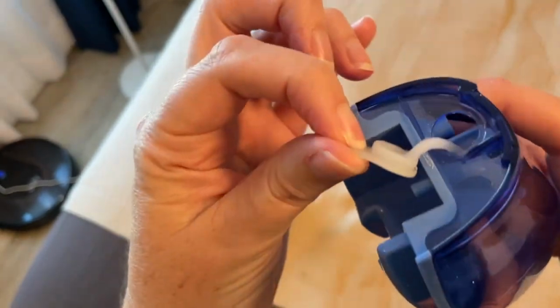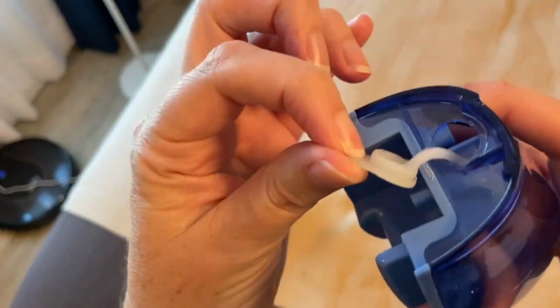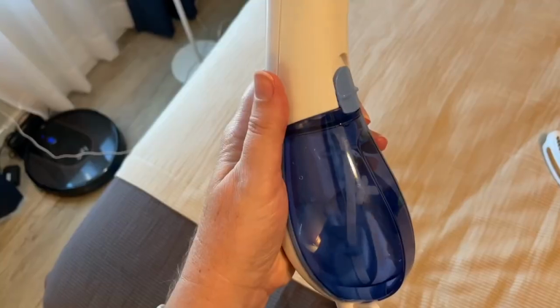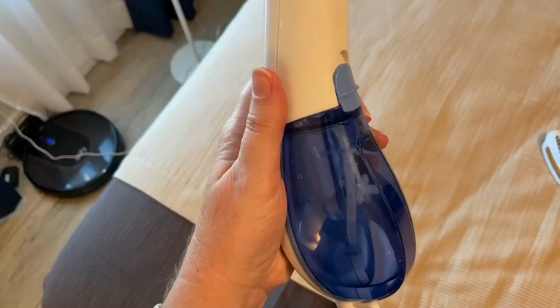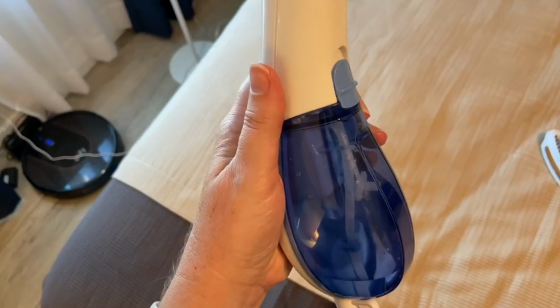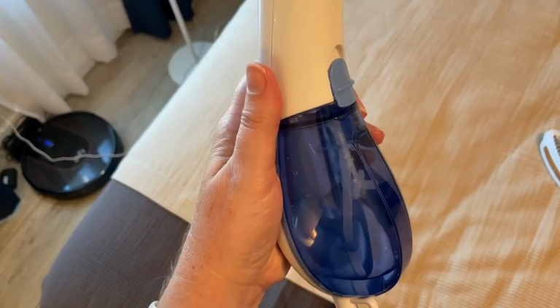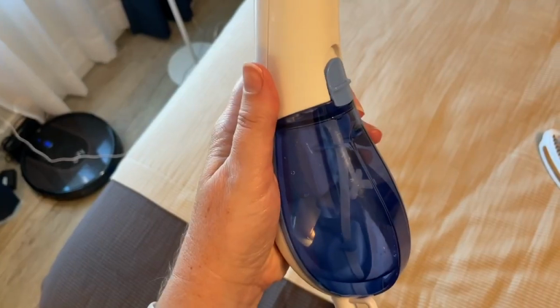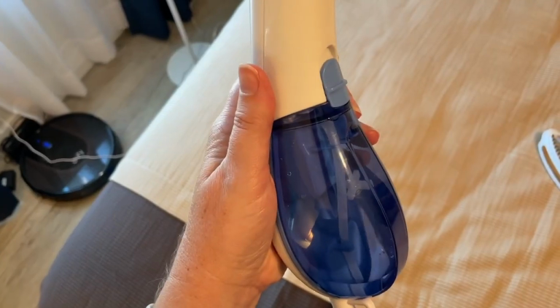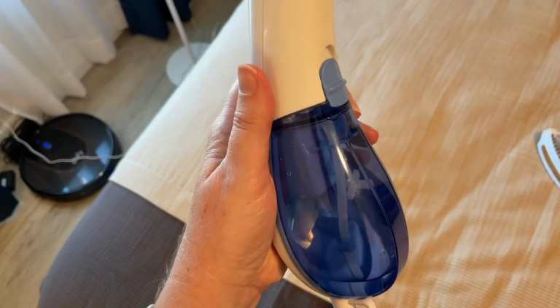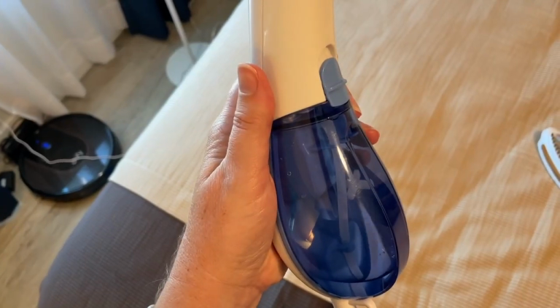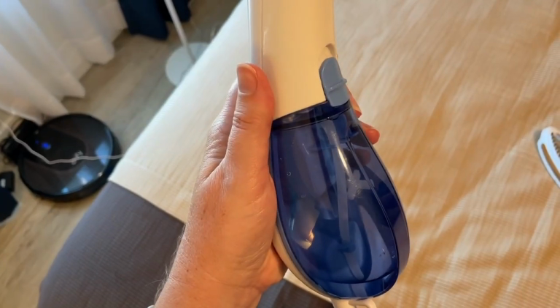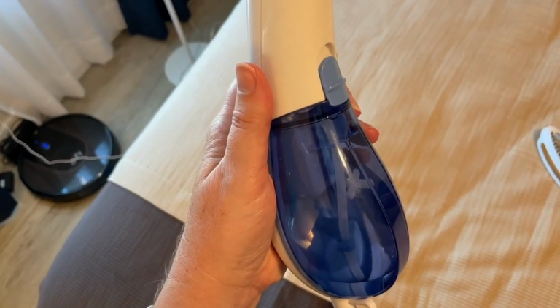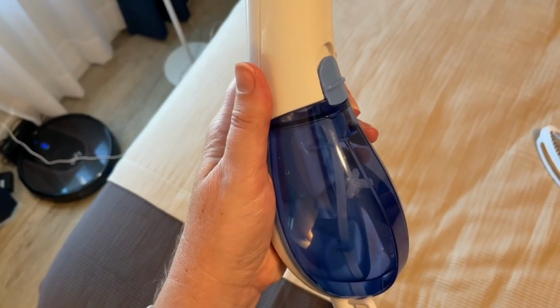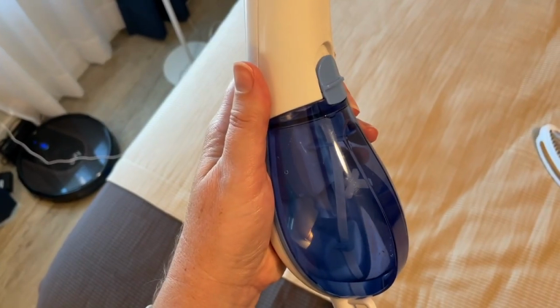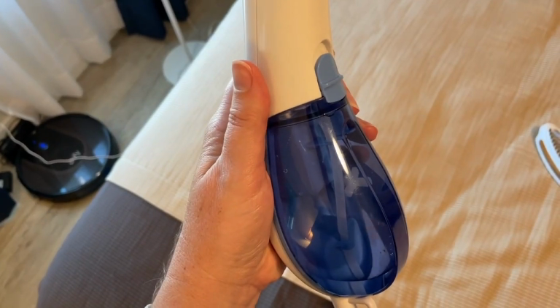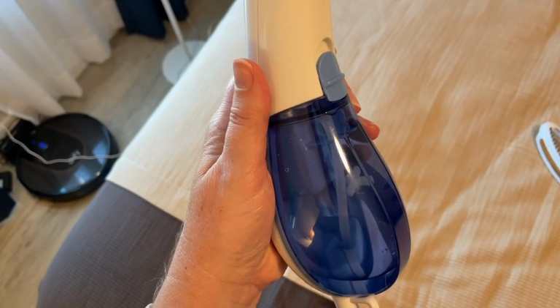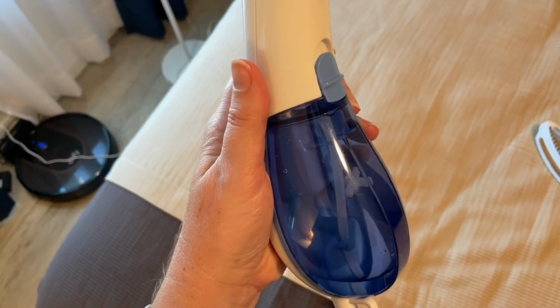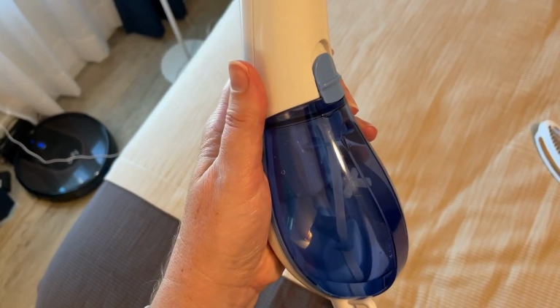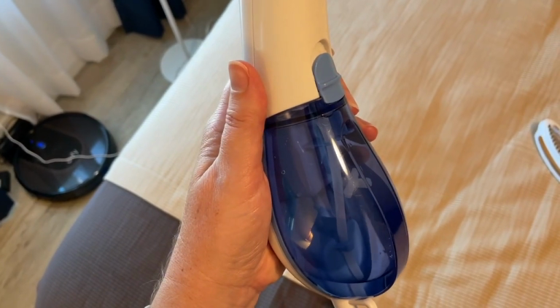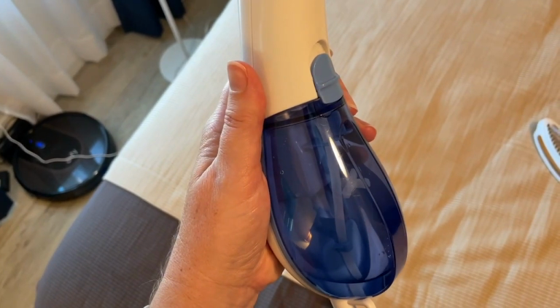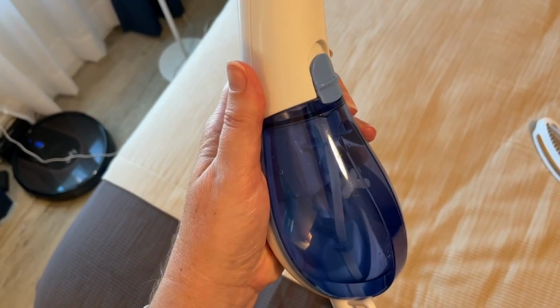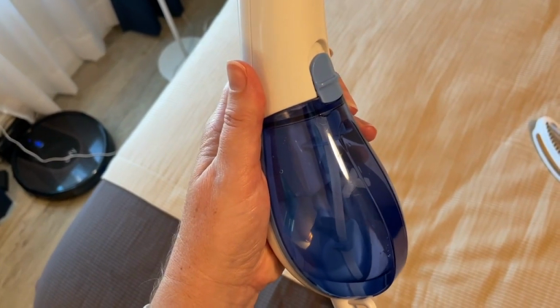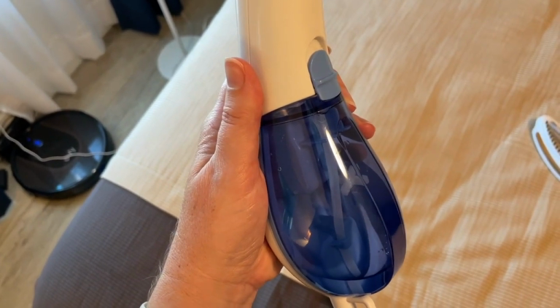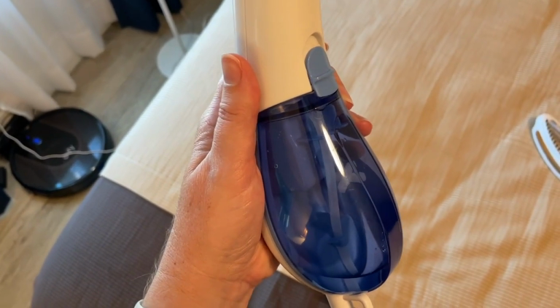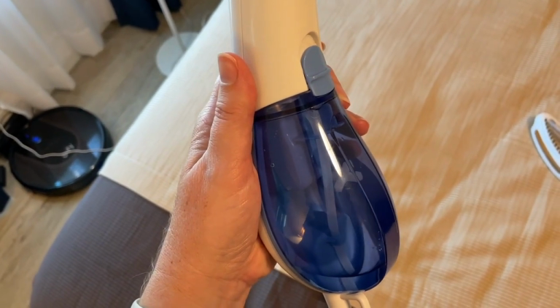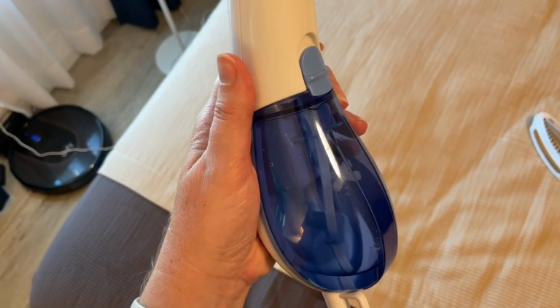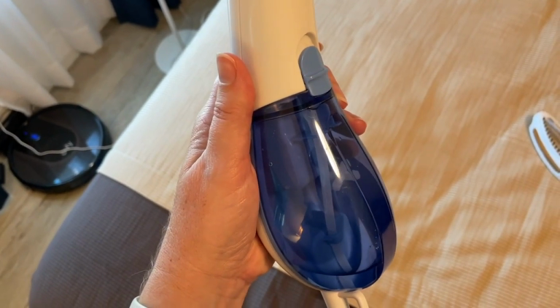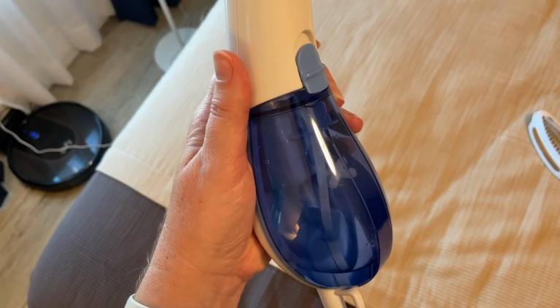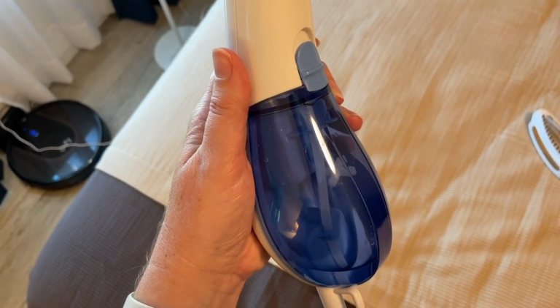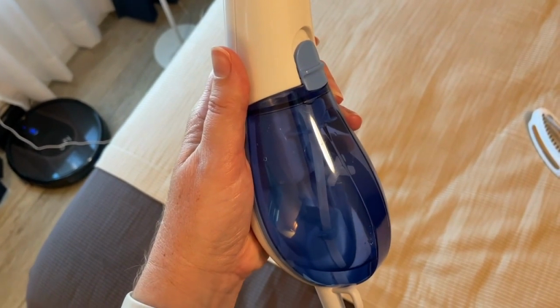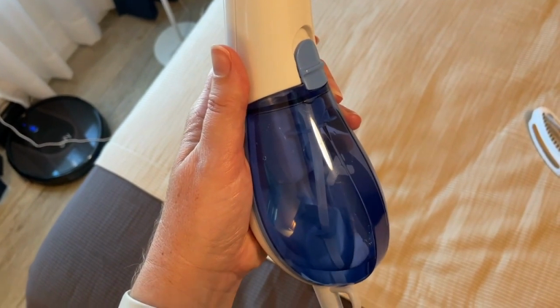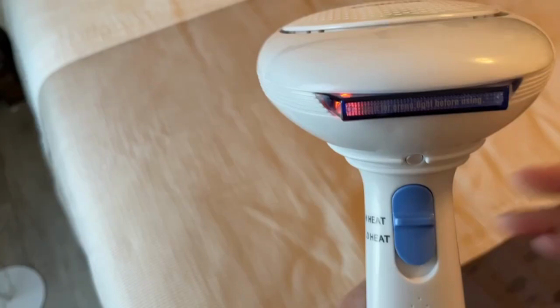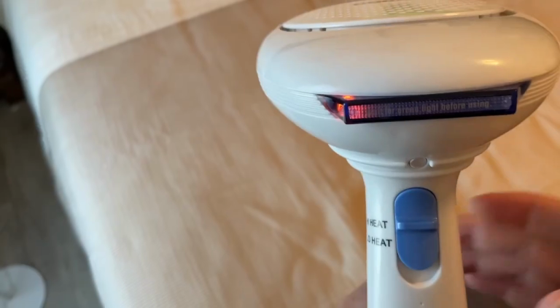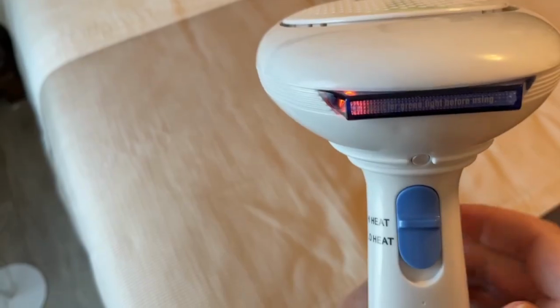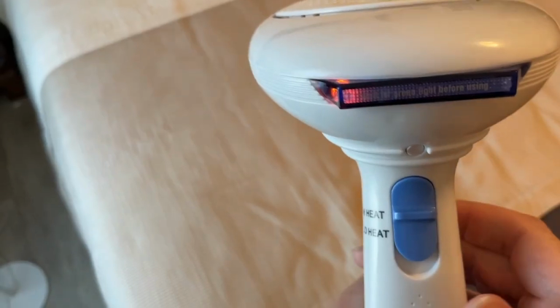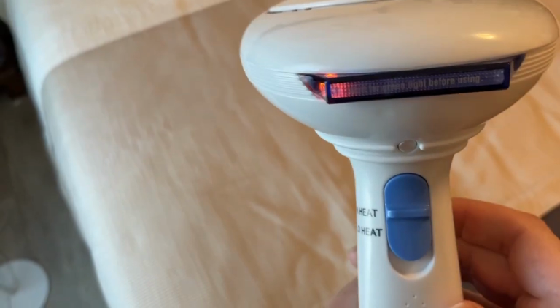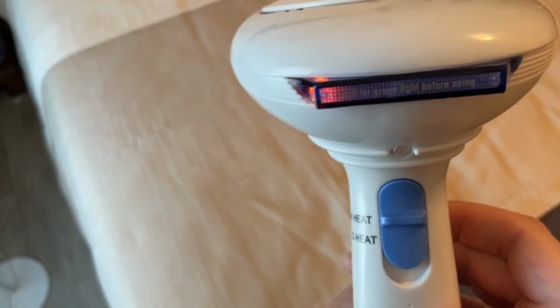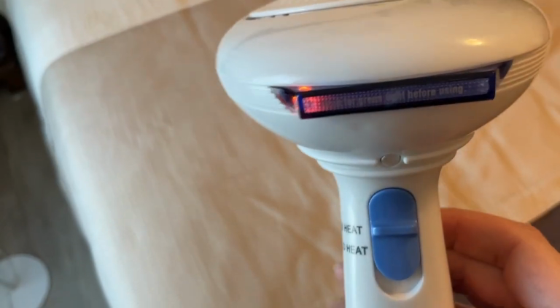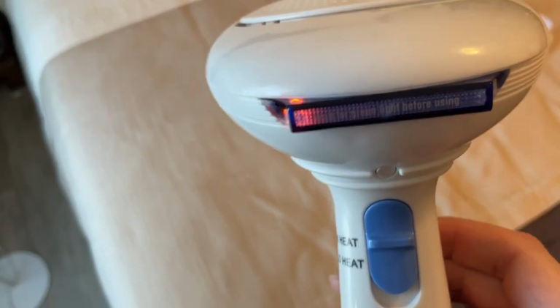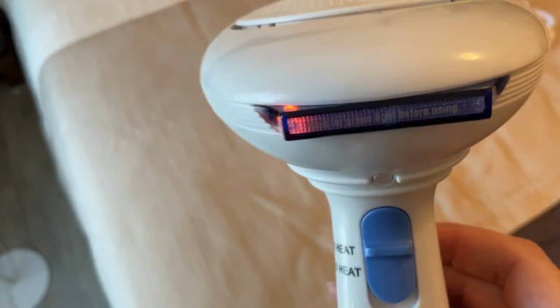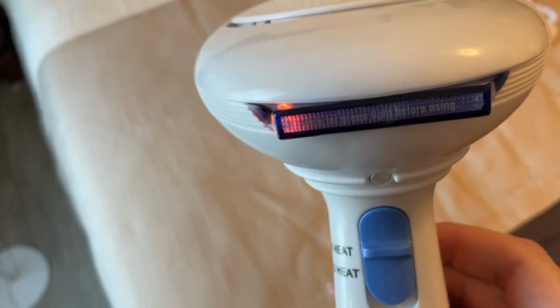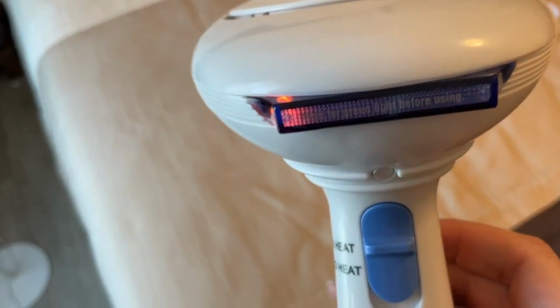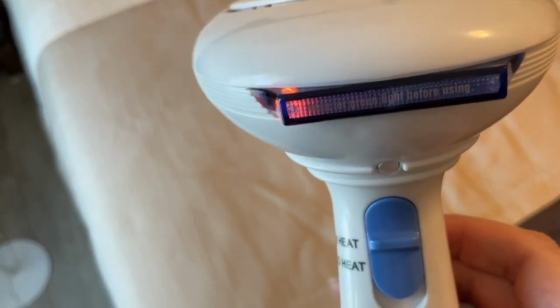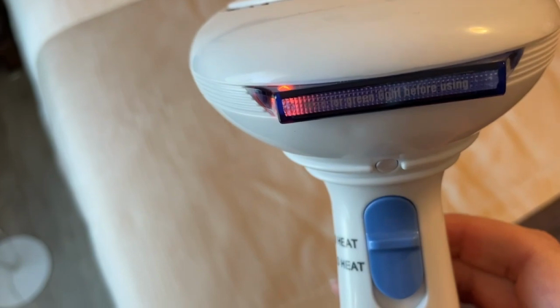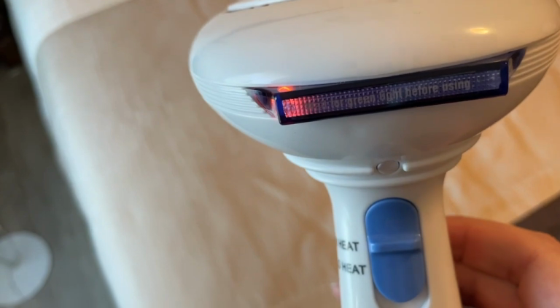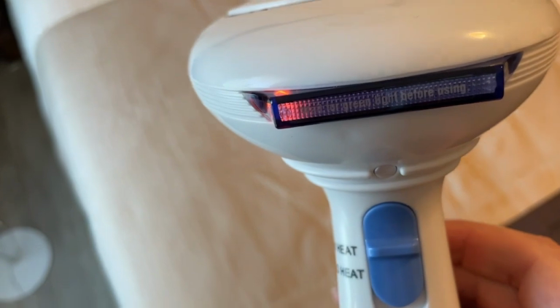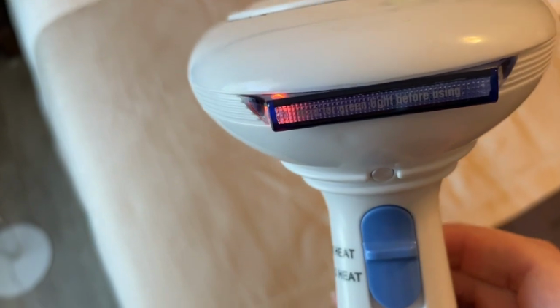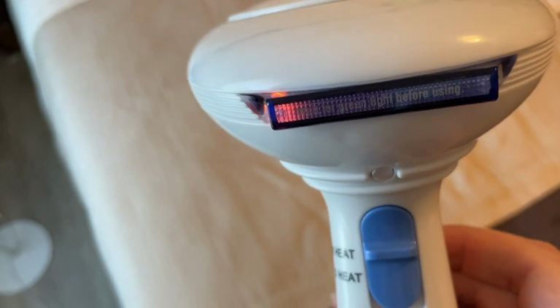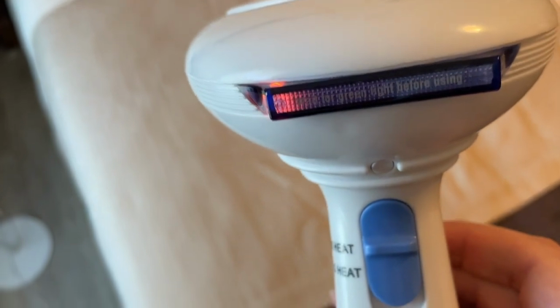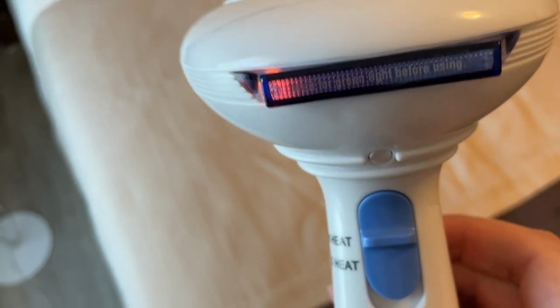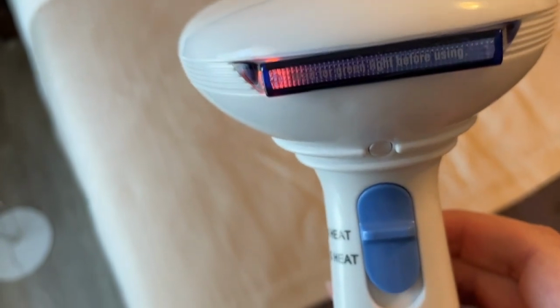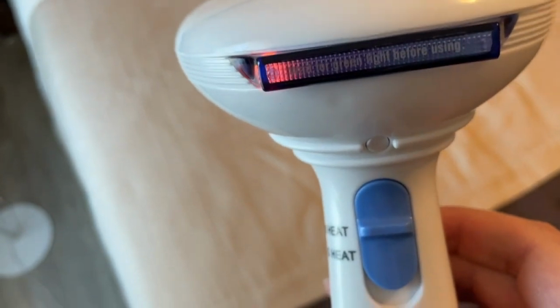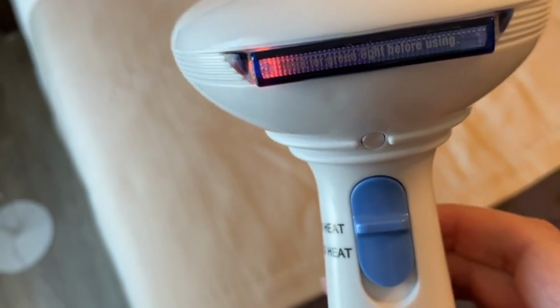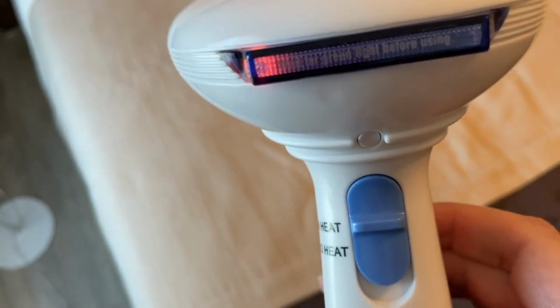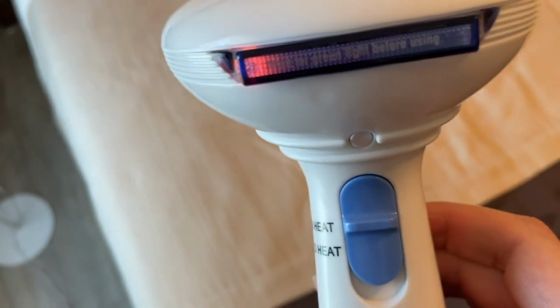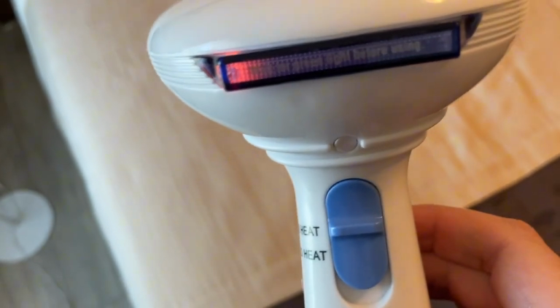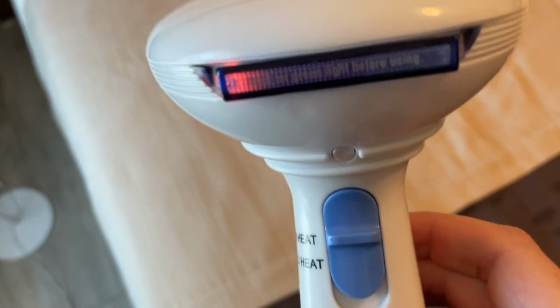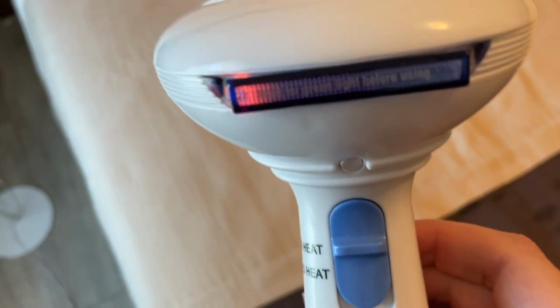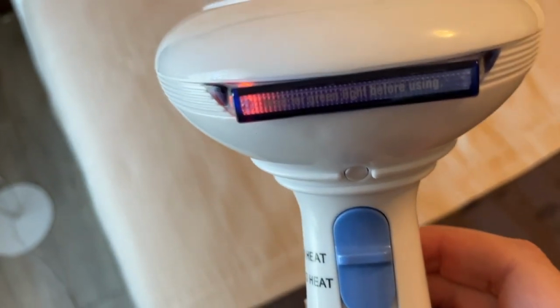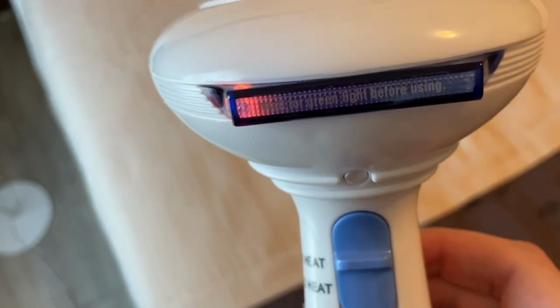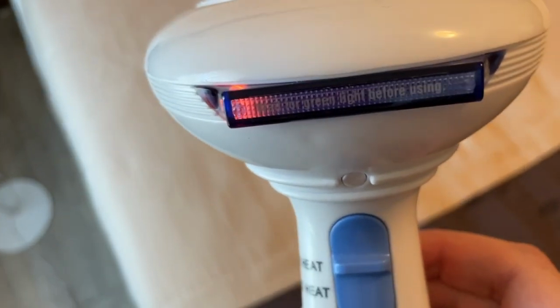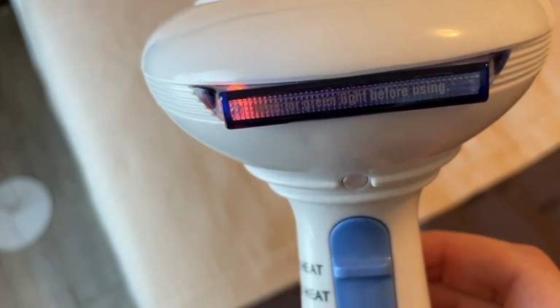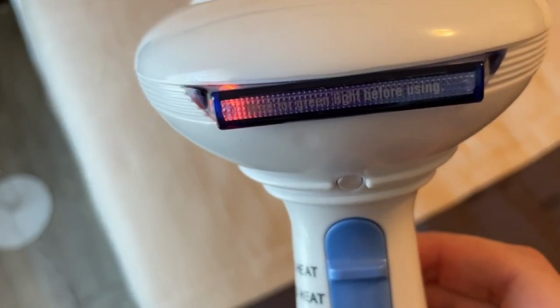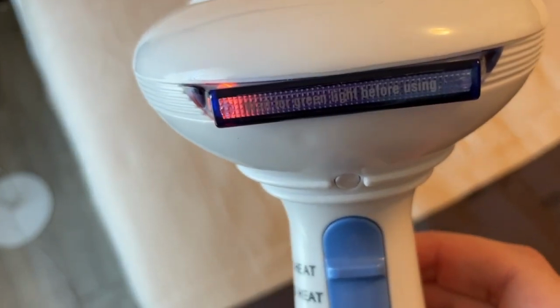Once you have water, you want to plug it in and warm it up. When you plug it in, it'll have the red light.